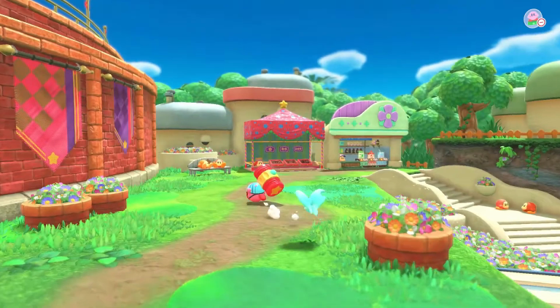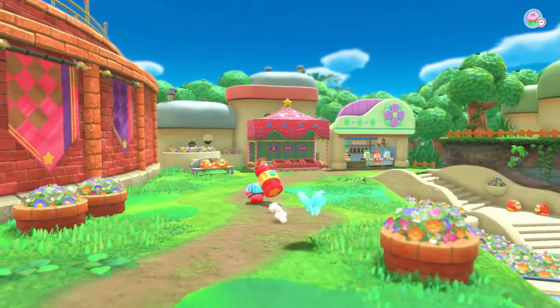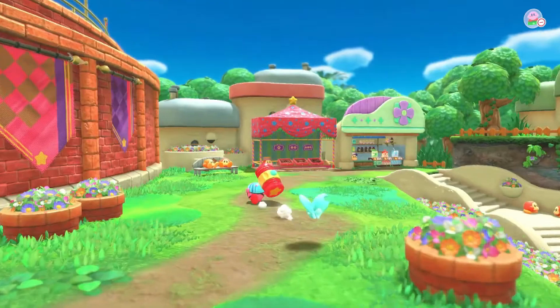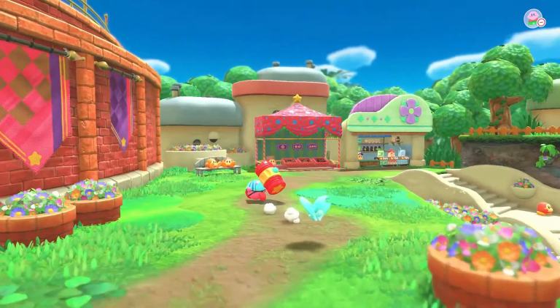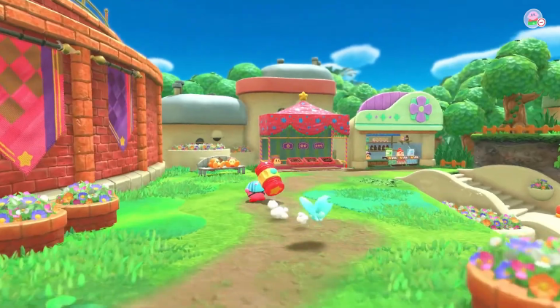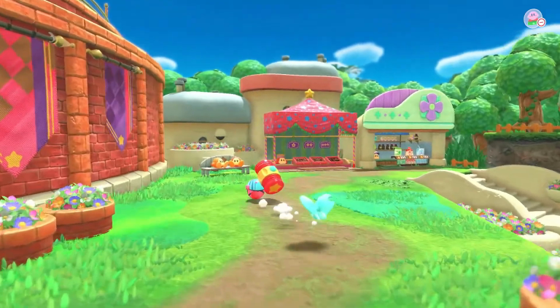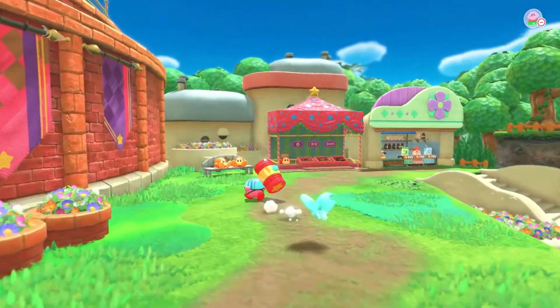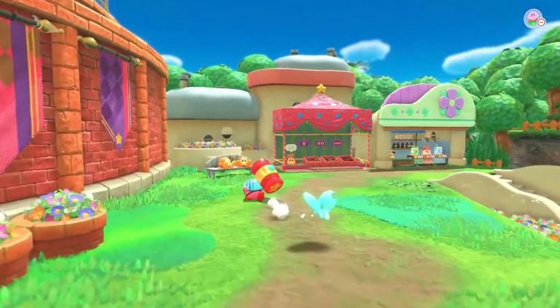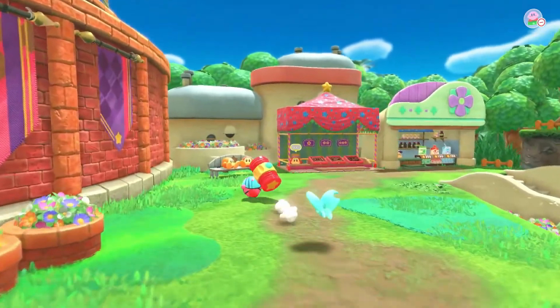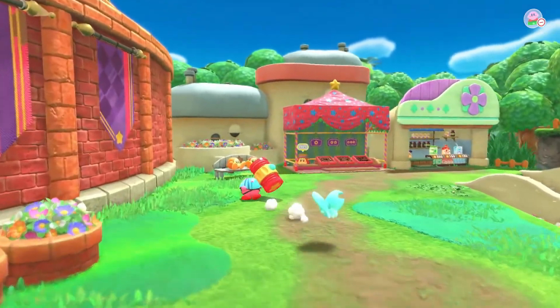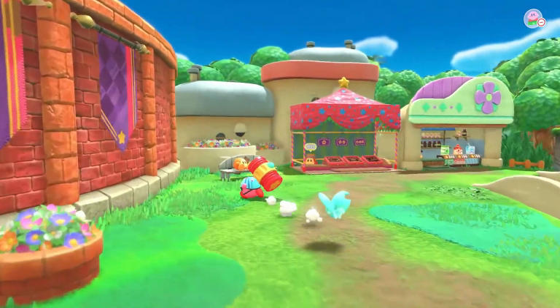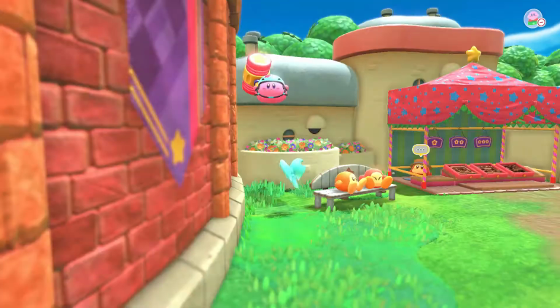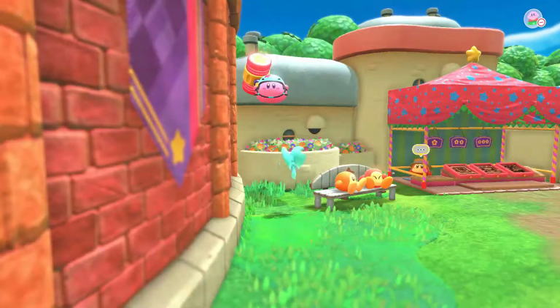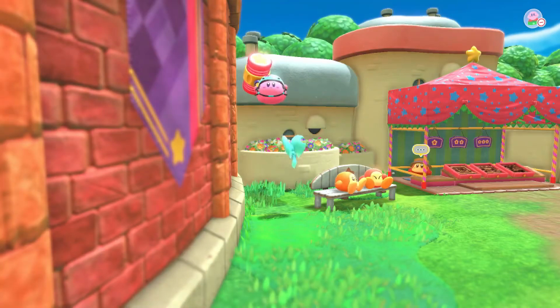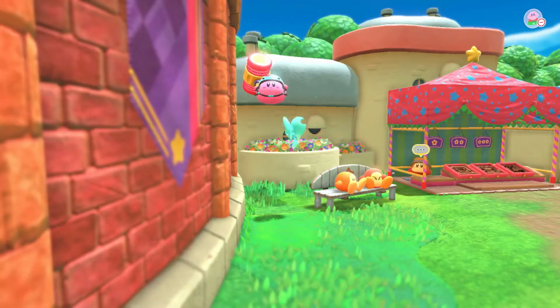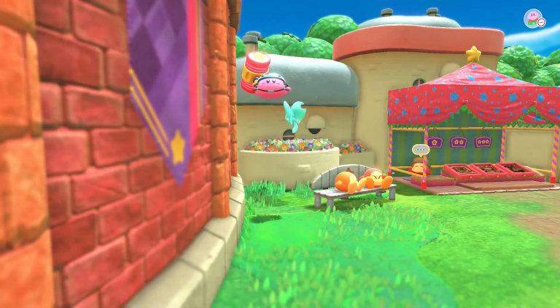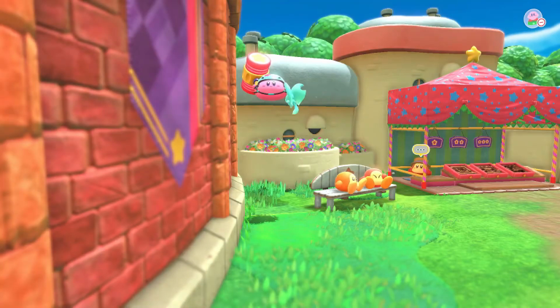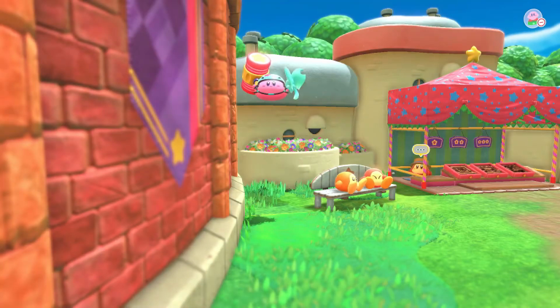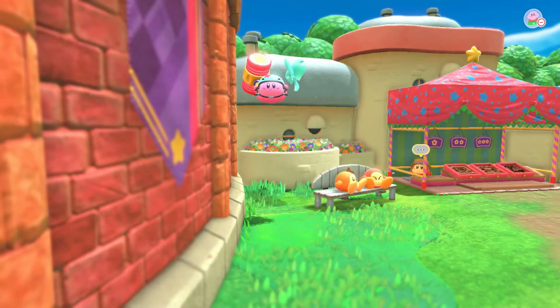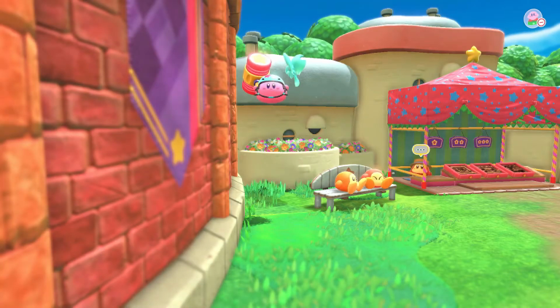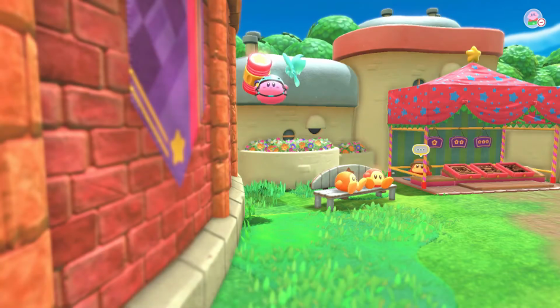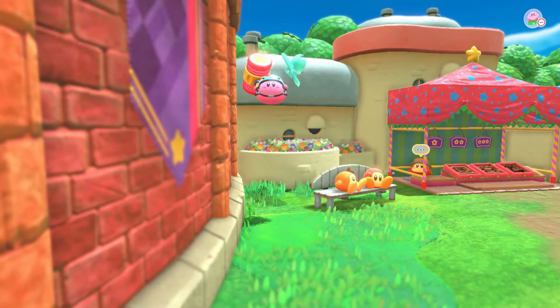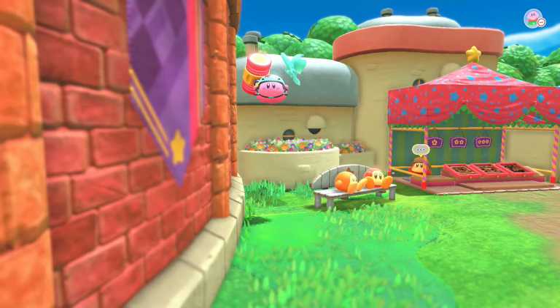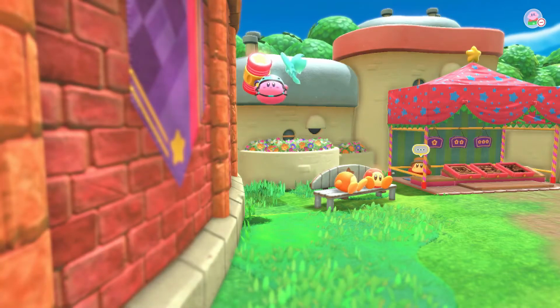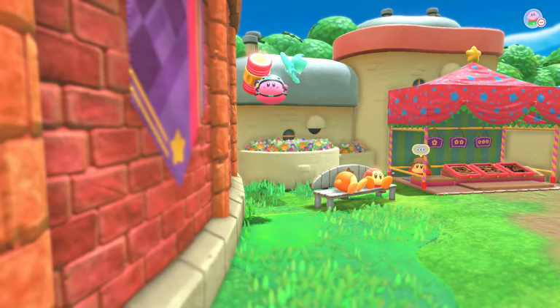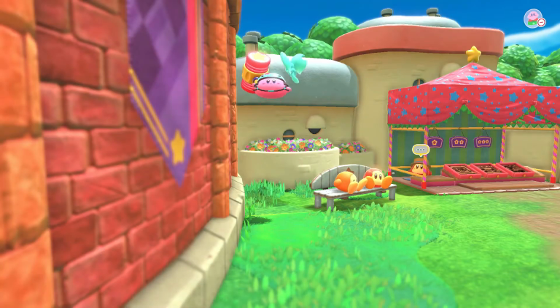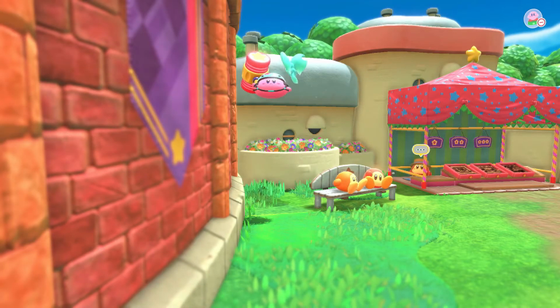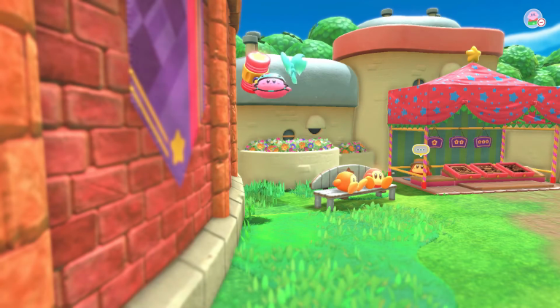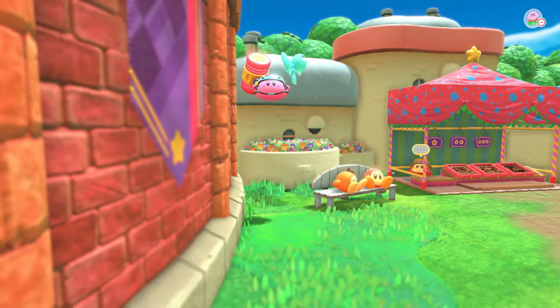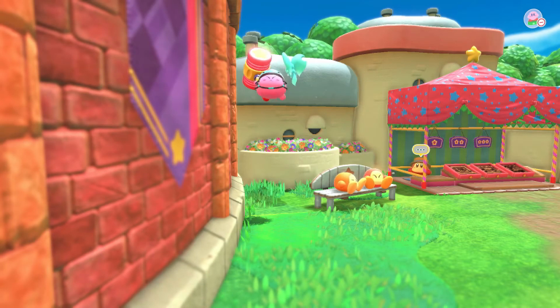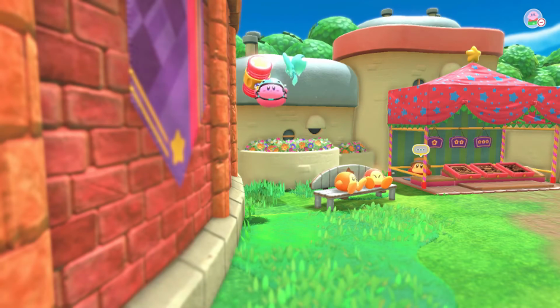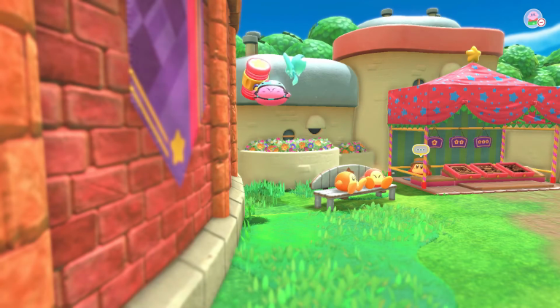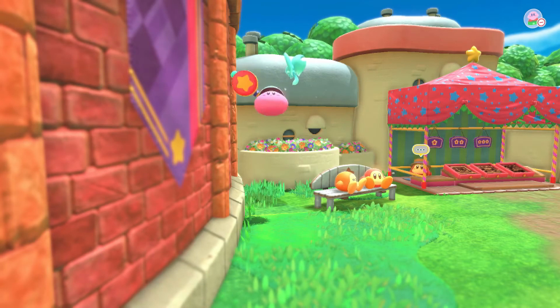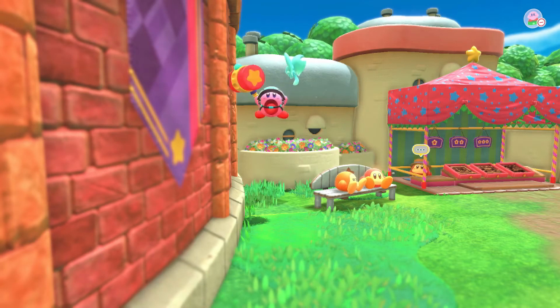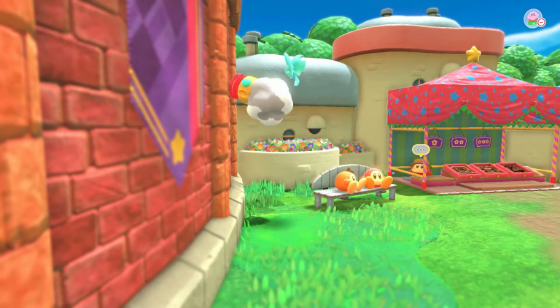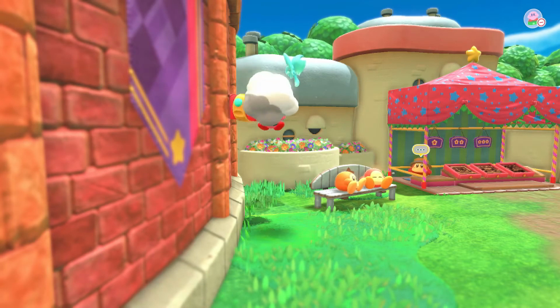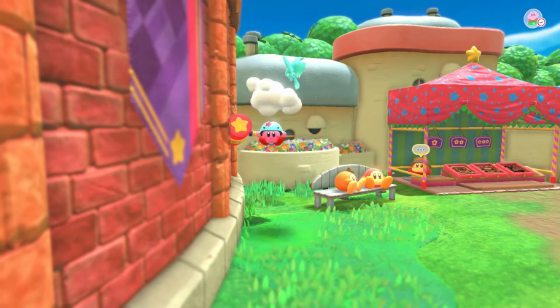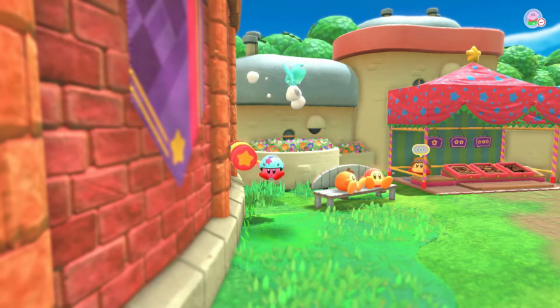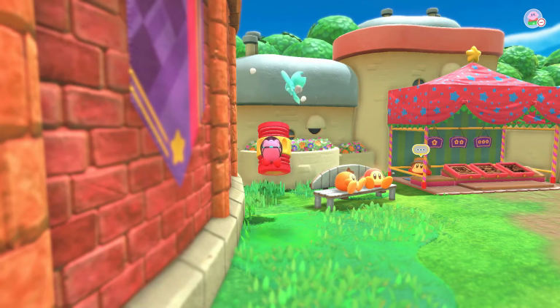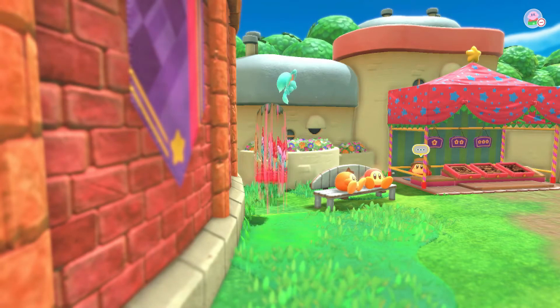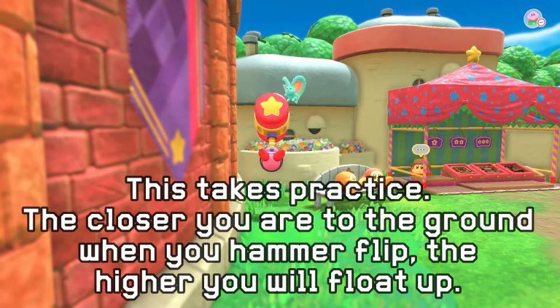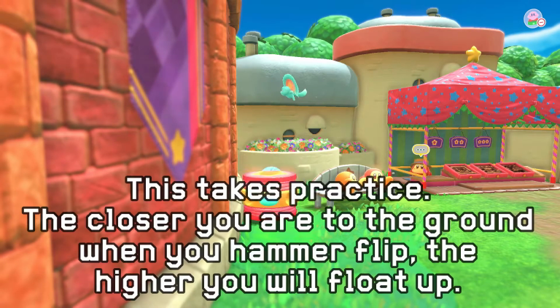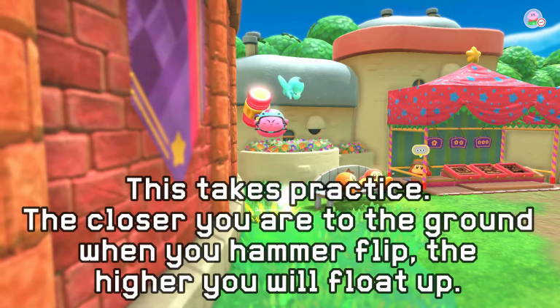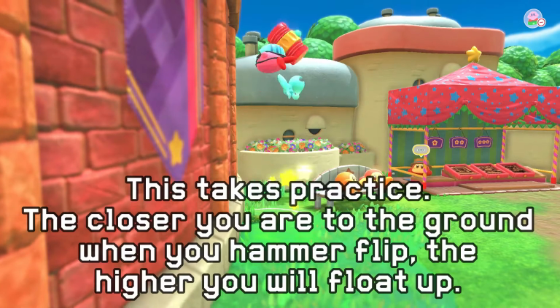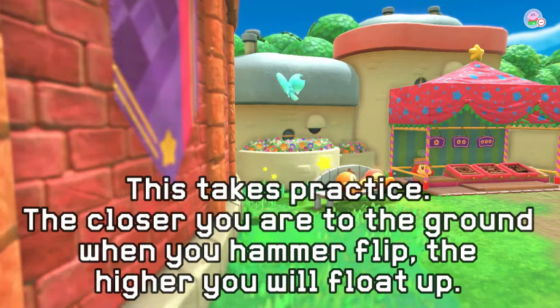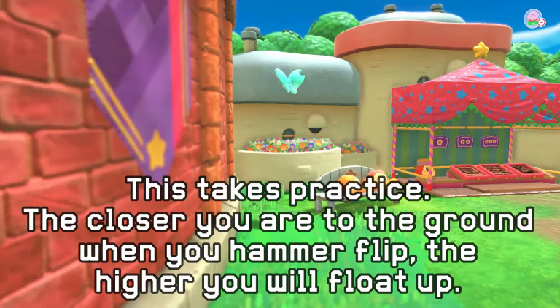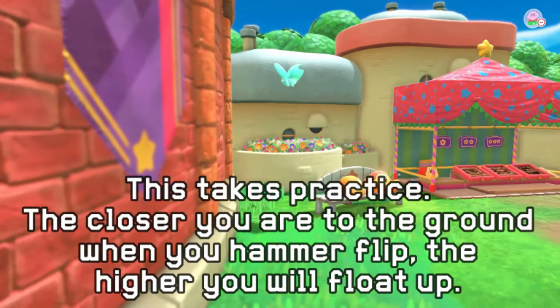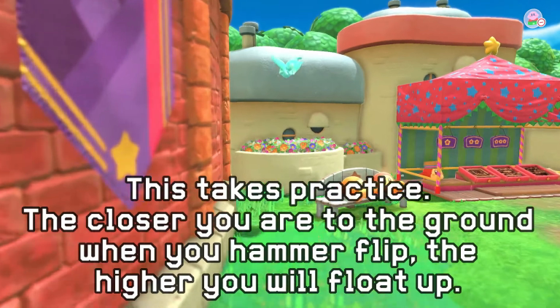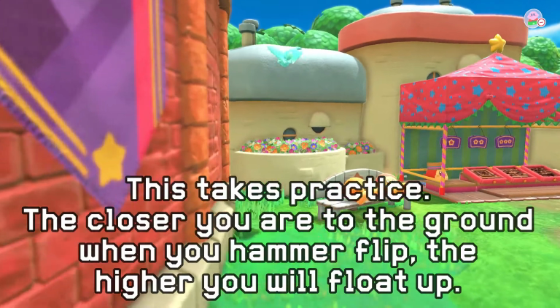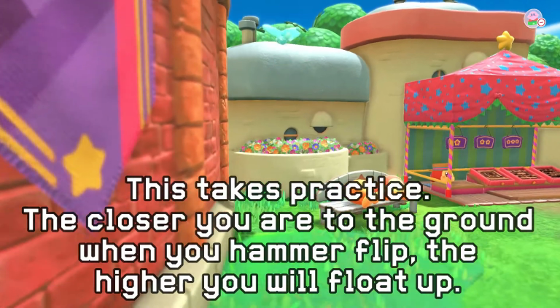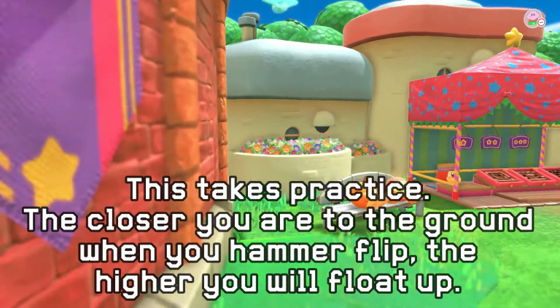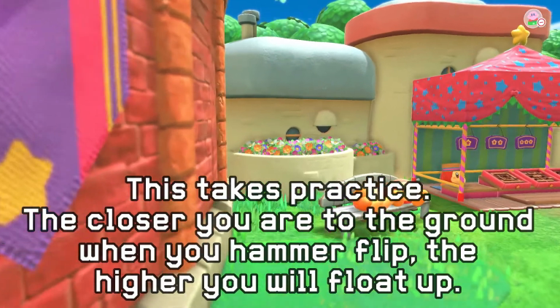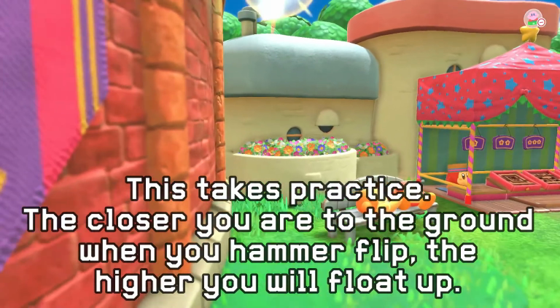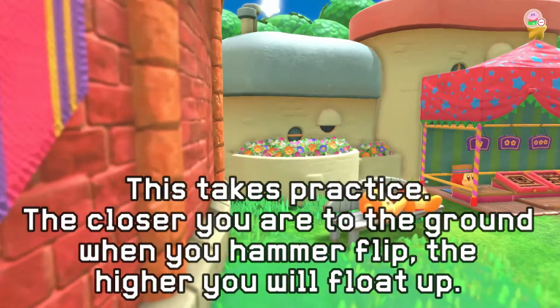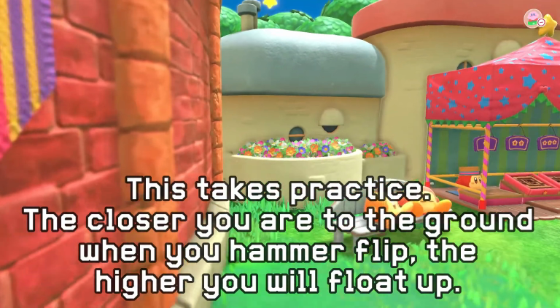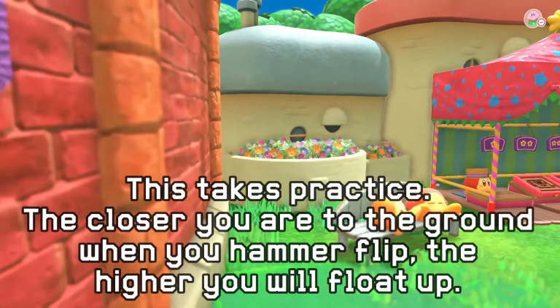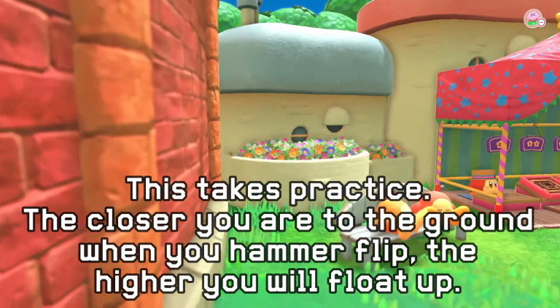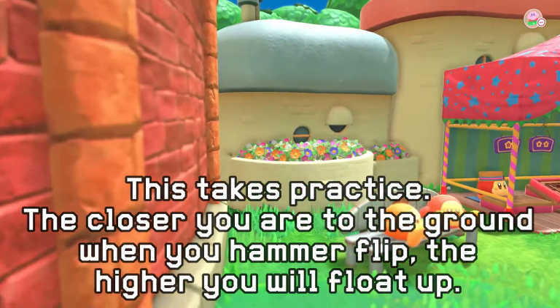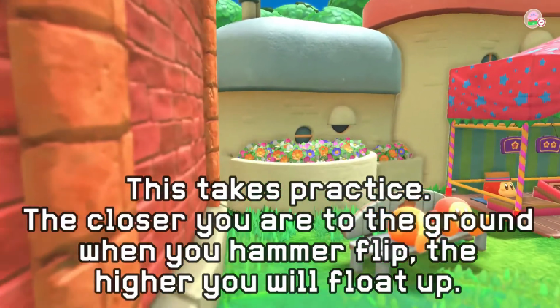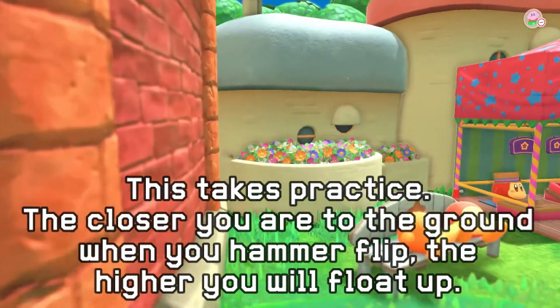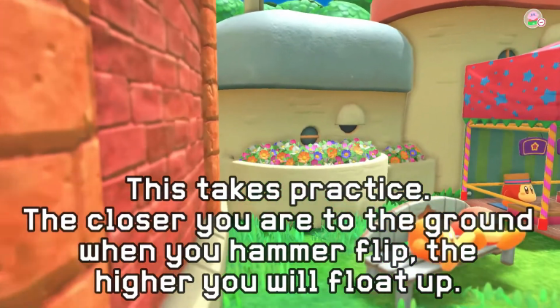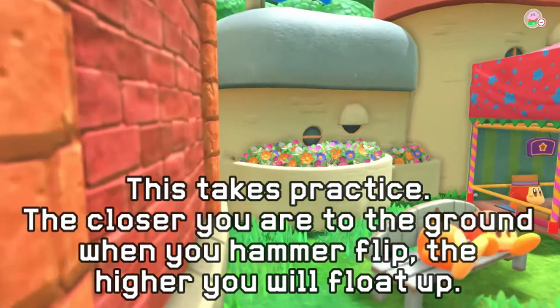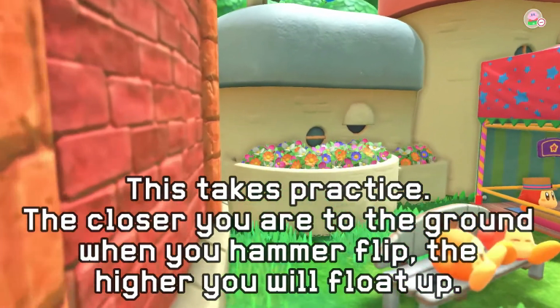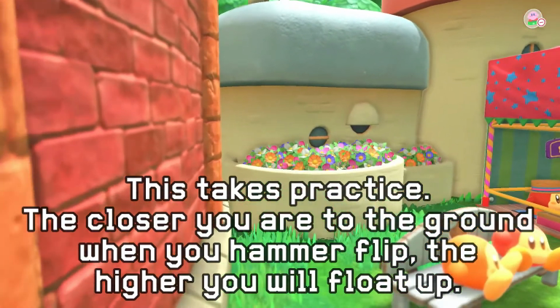Go next to the adventure with your two qualities, and keep floating until you start losing air. Then press the B button, slam your hammer into the ground, and then immediately press the A button.